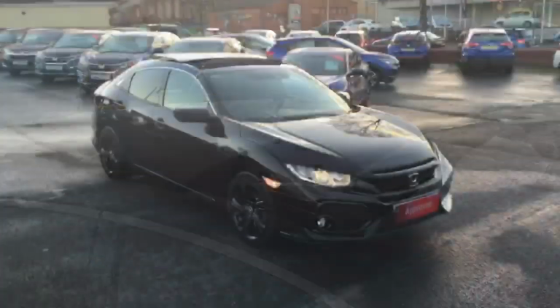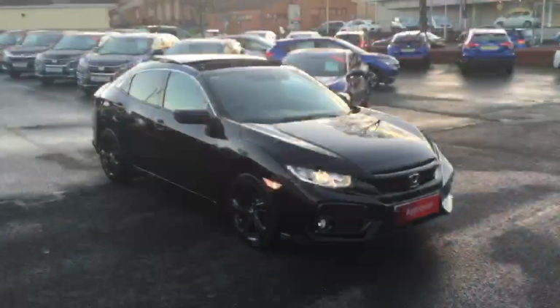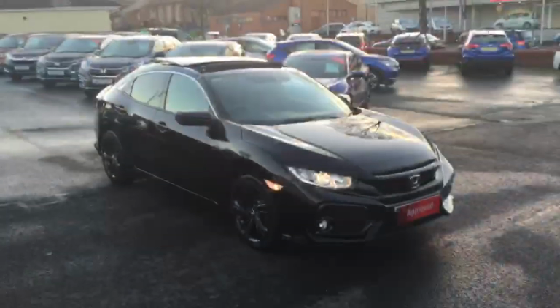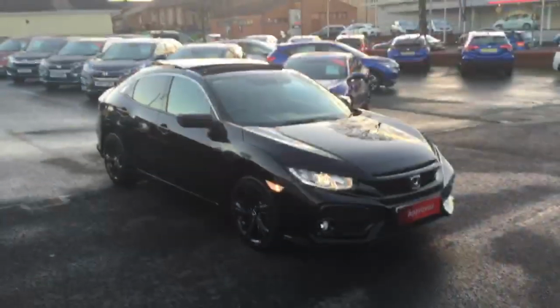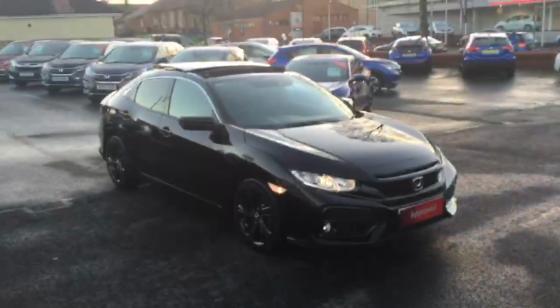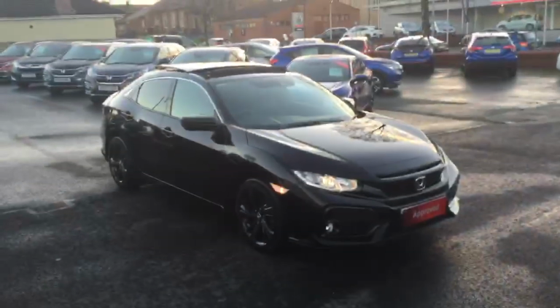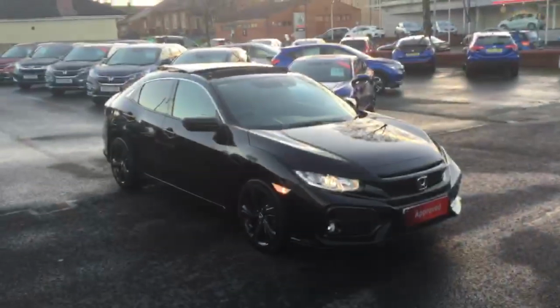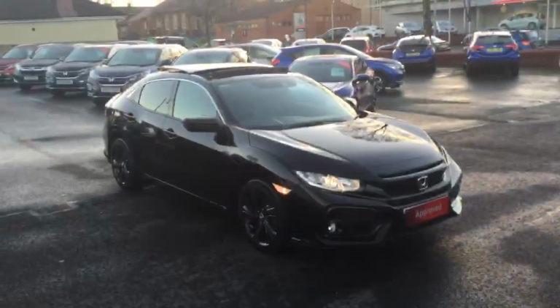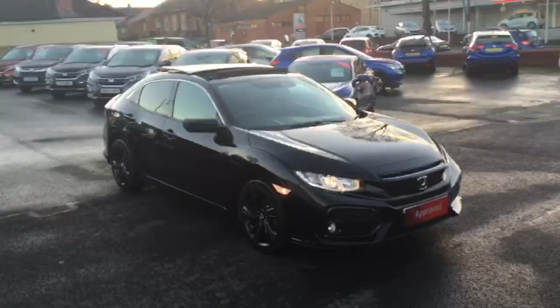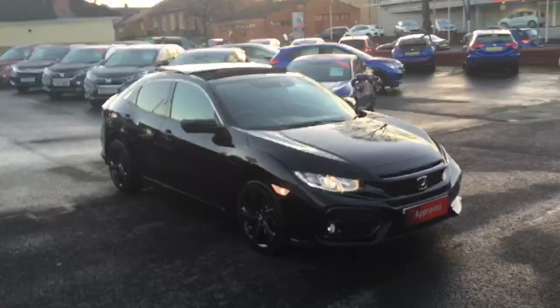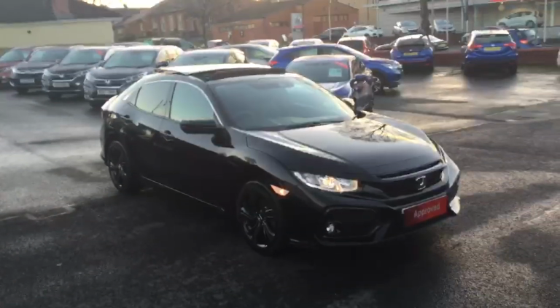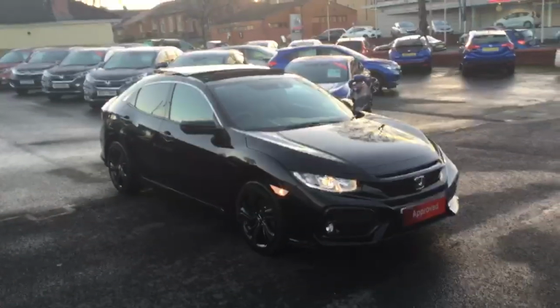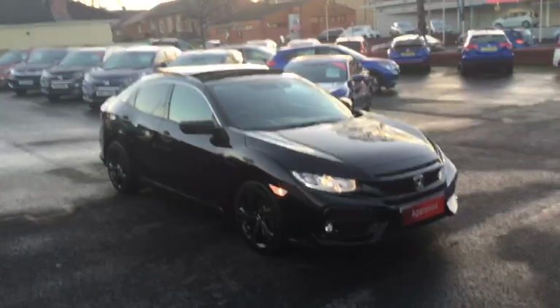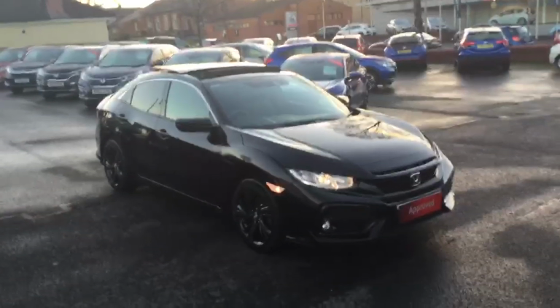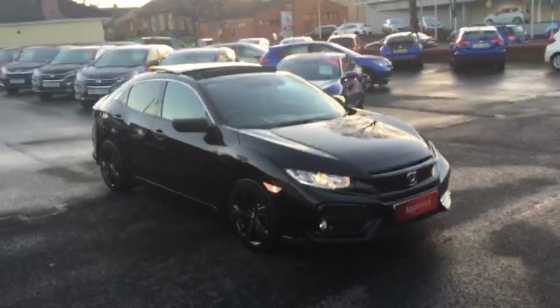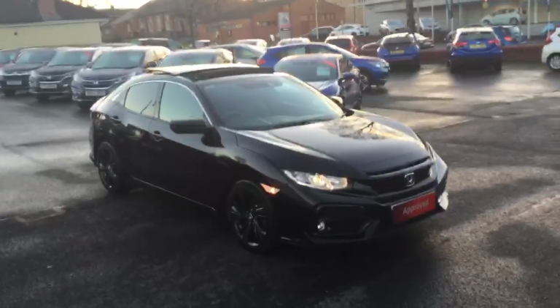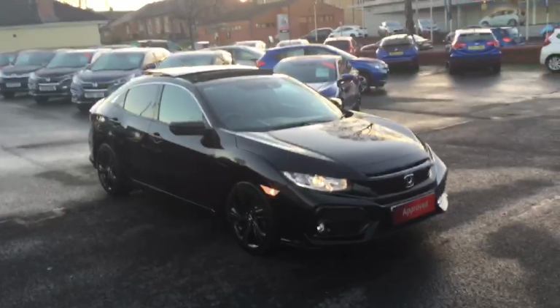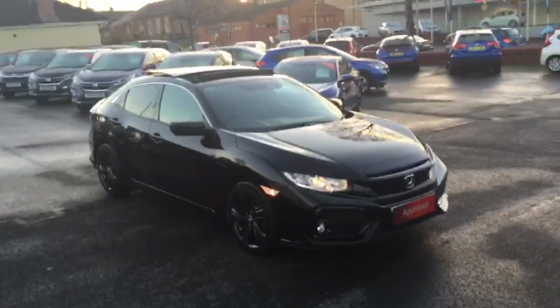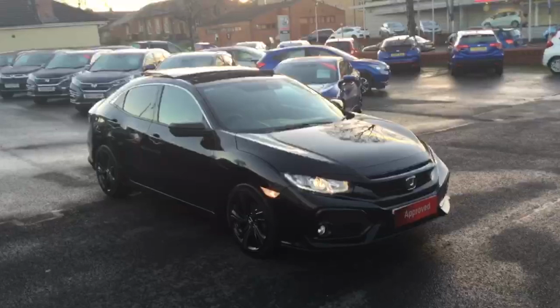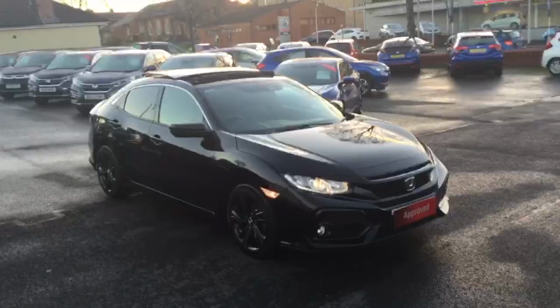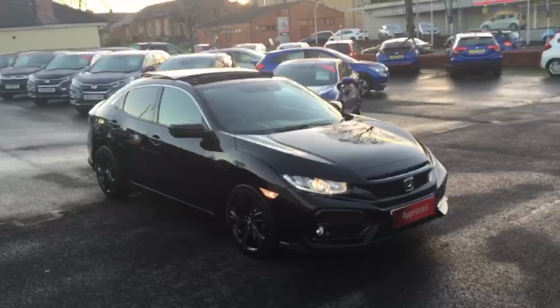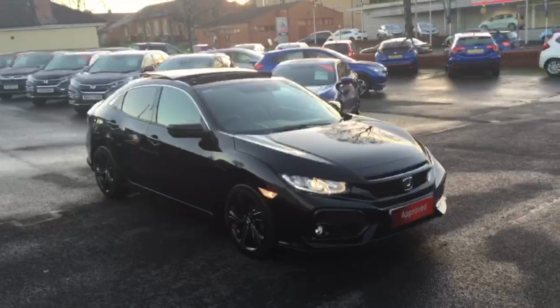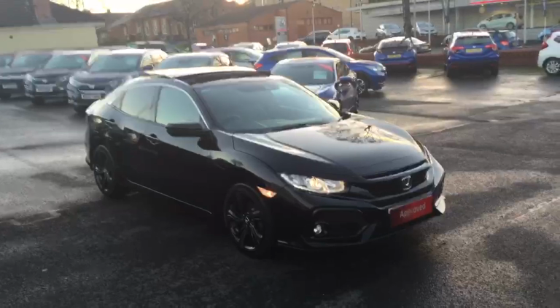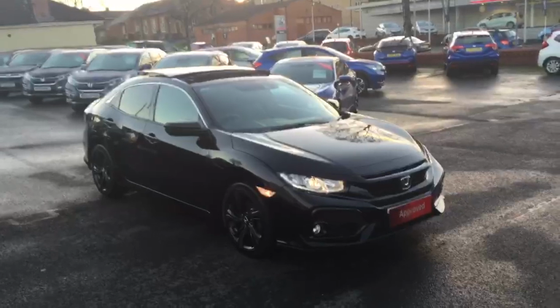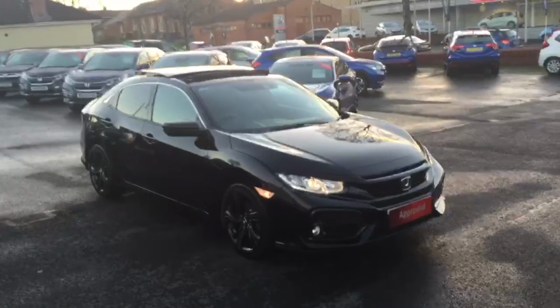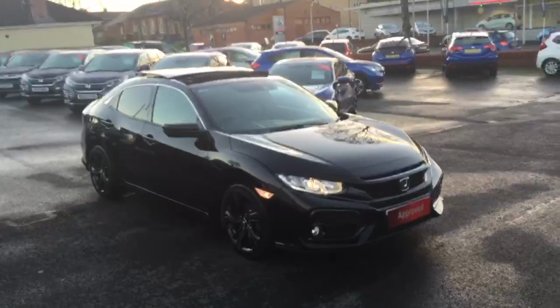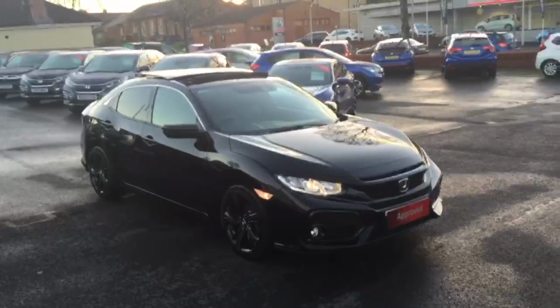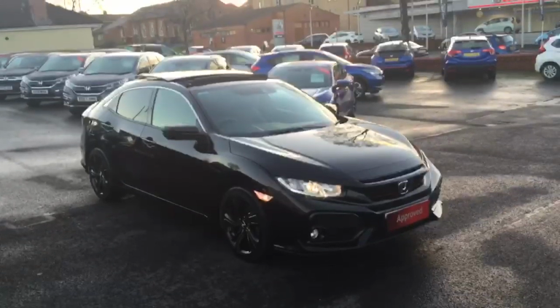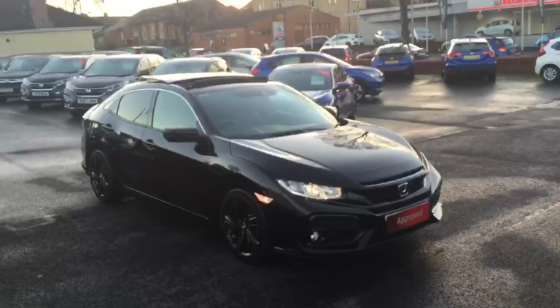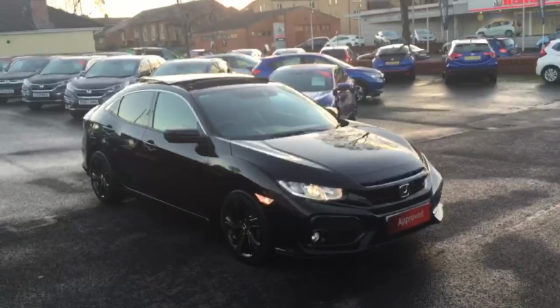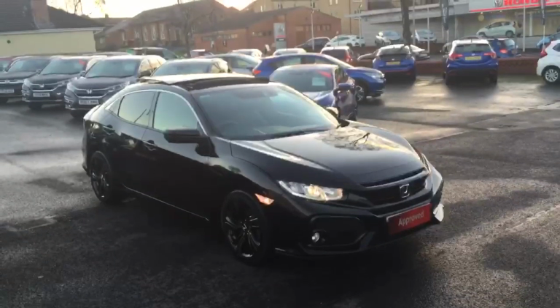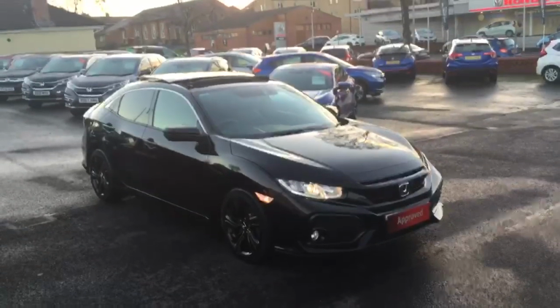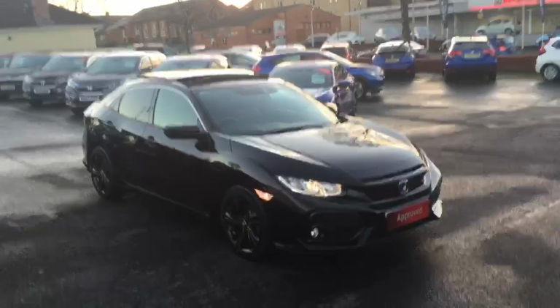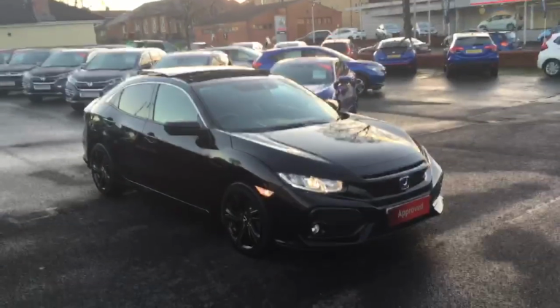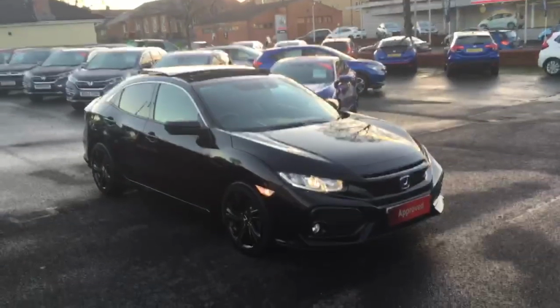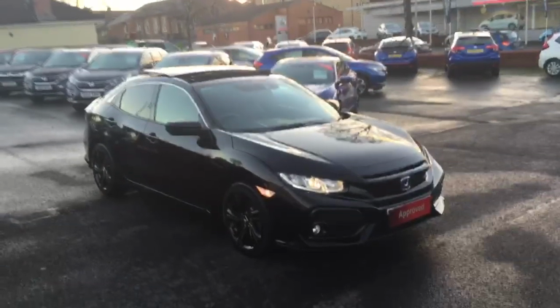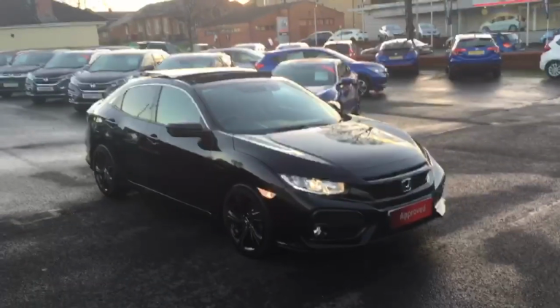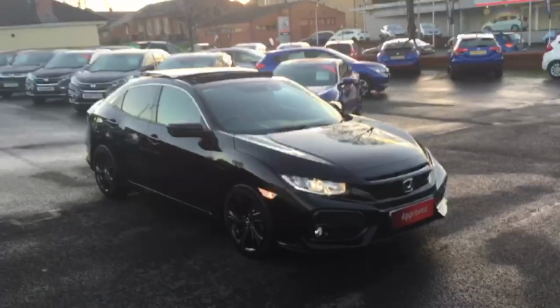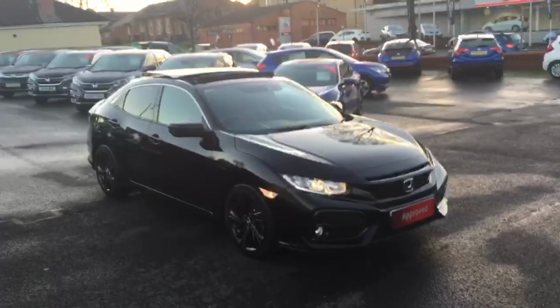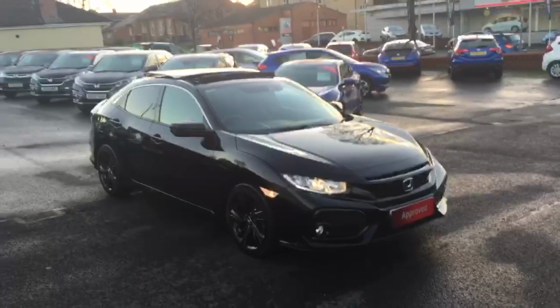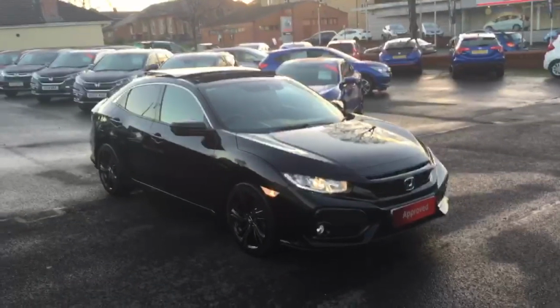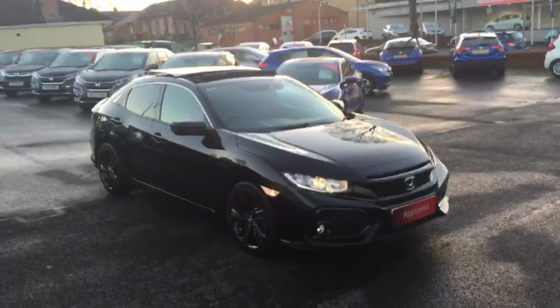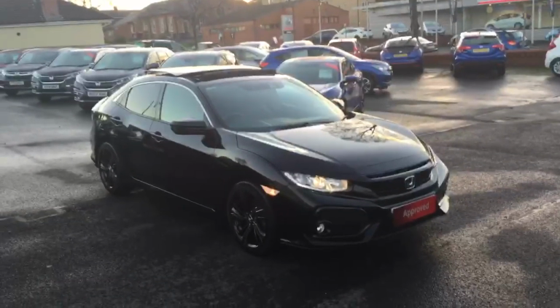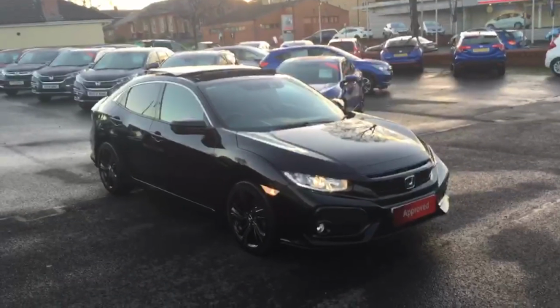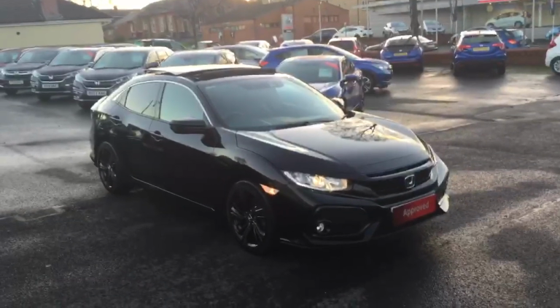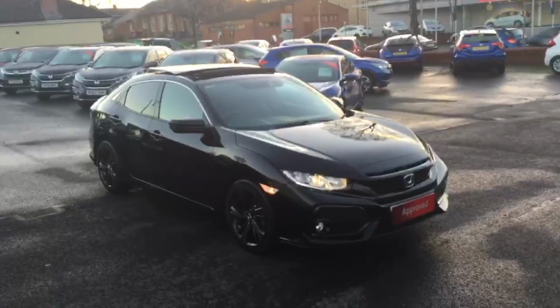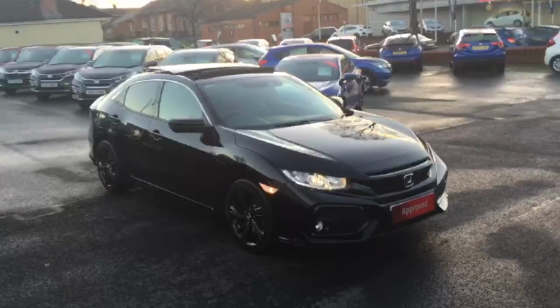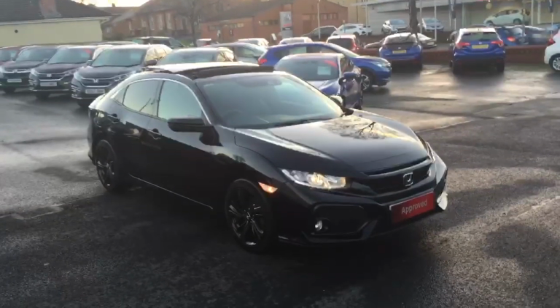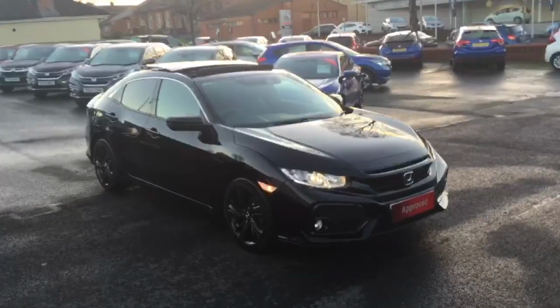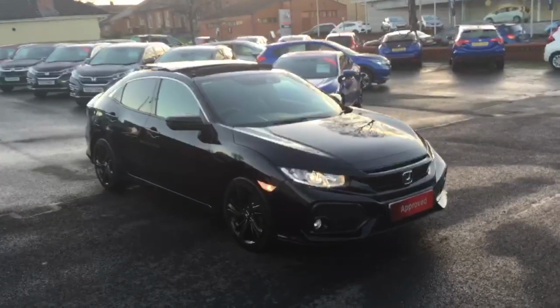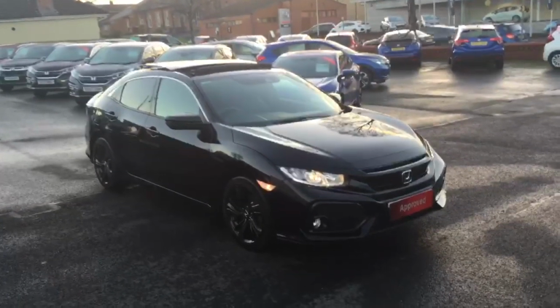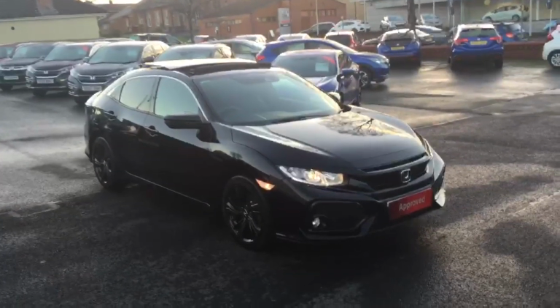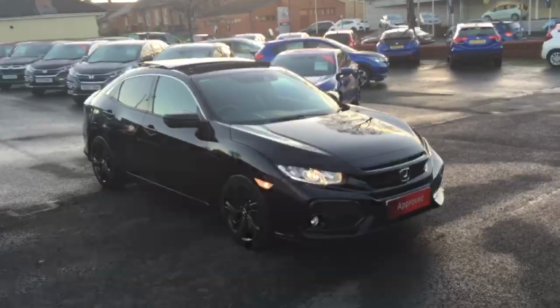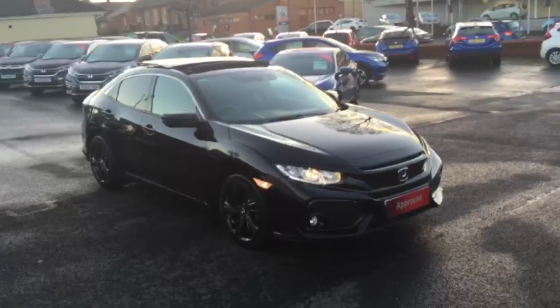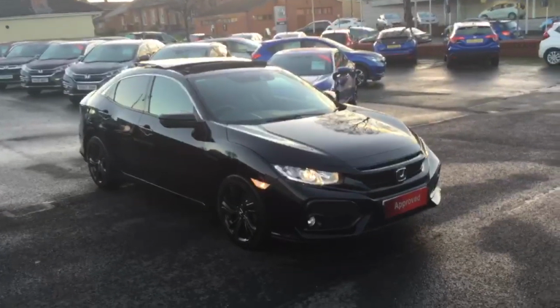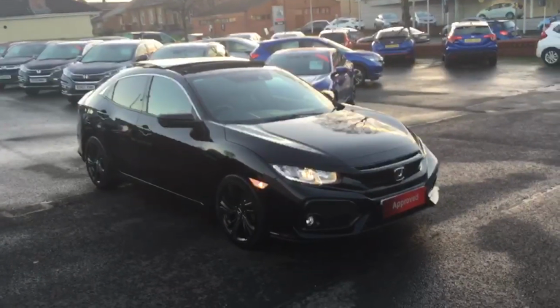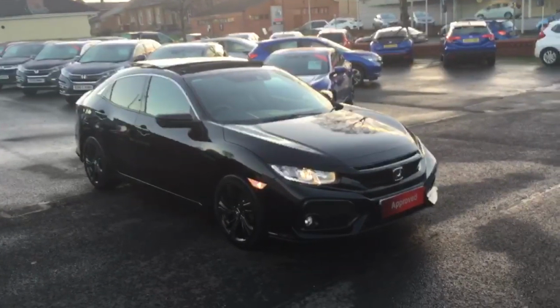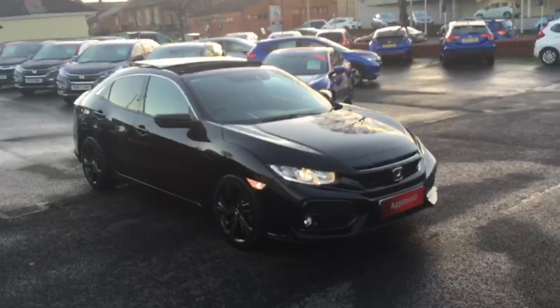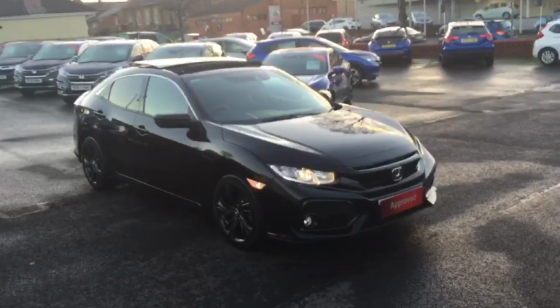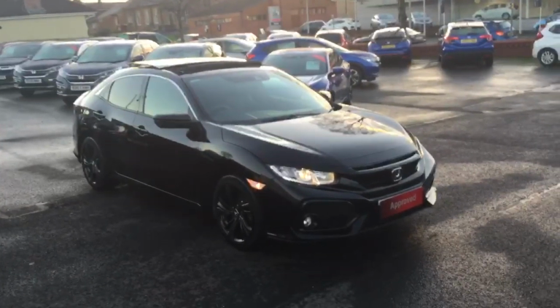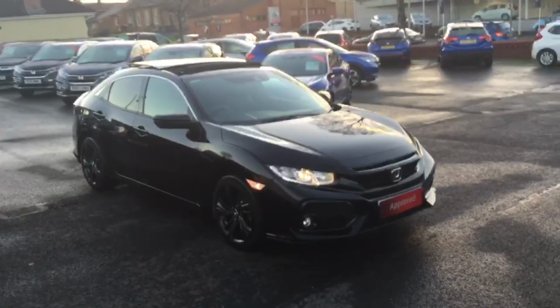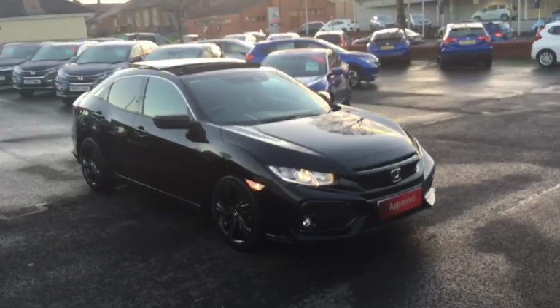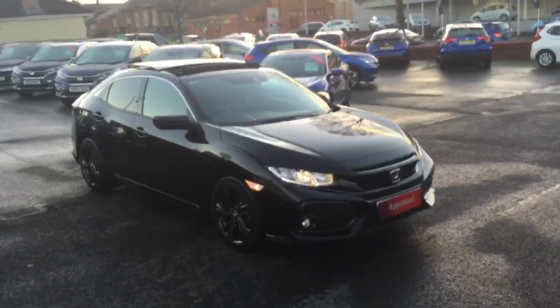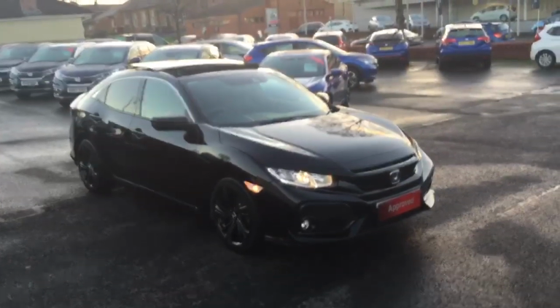So there we have the Honda Civic 1 litre EX manual available for sale from Greenacre Honda in Blackburn and Clitheroe.